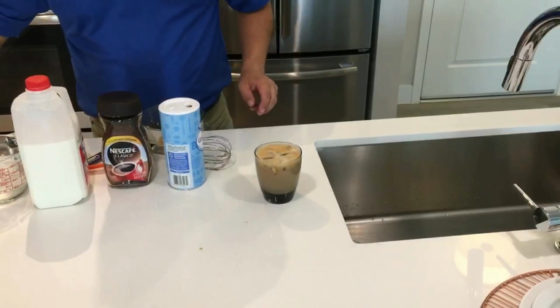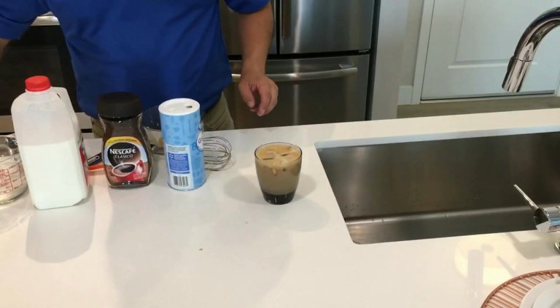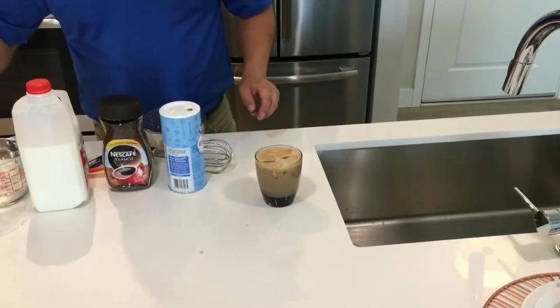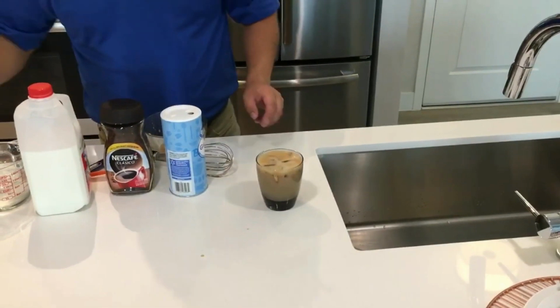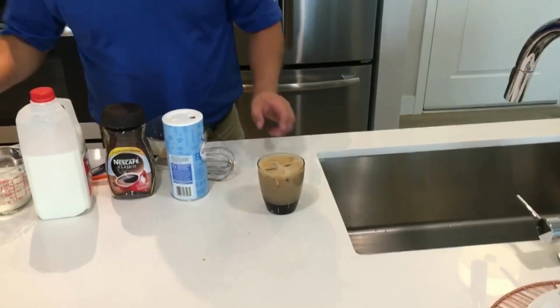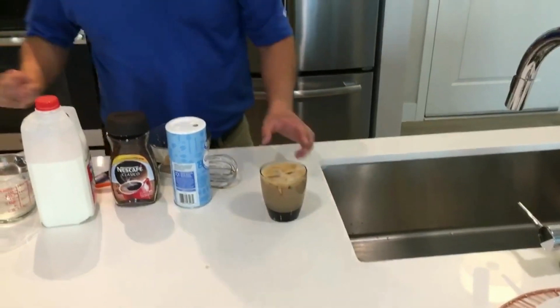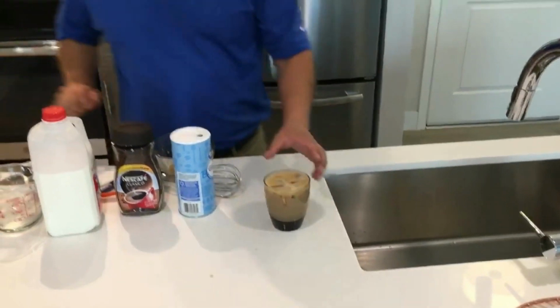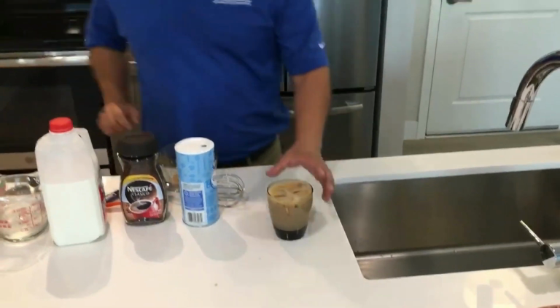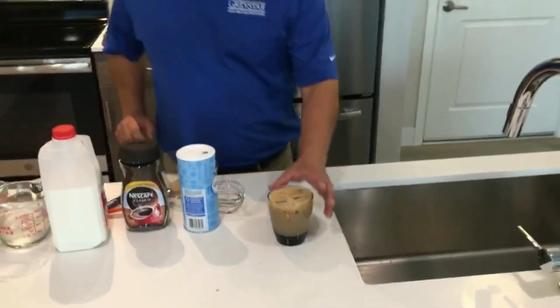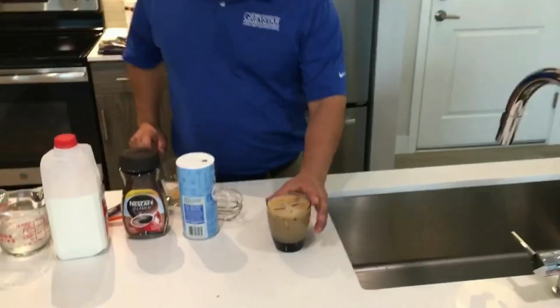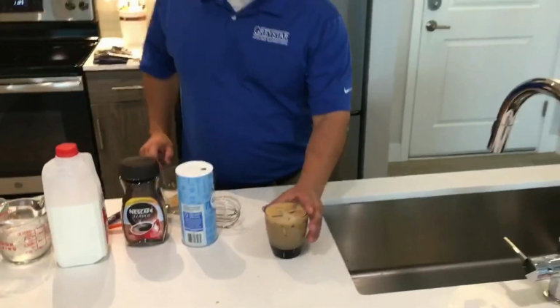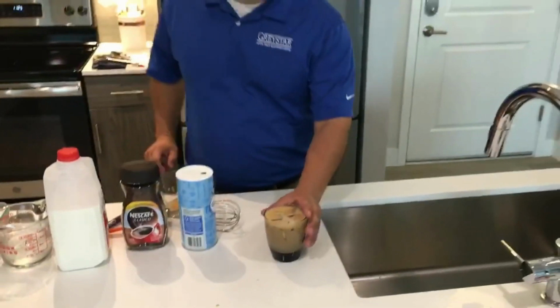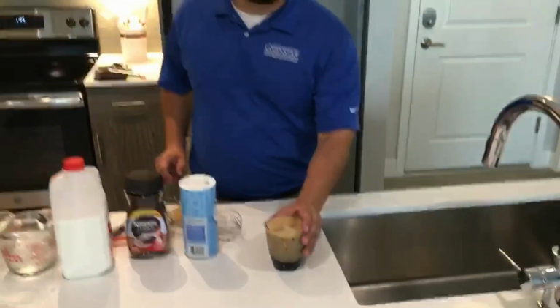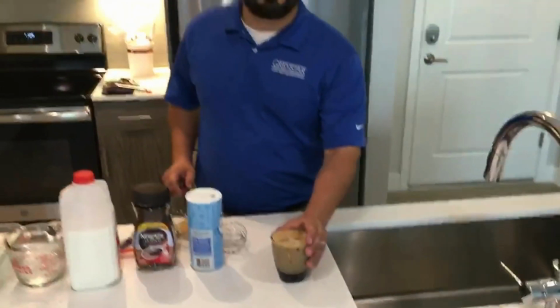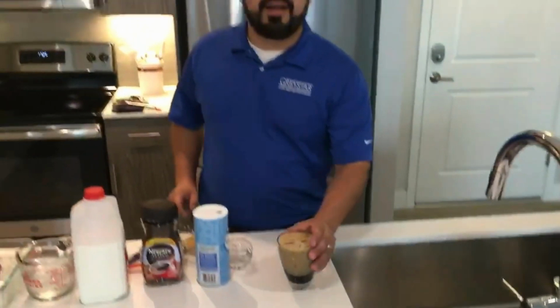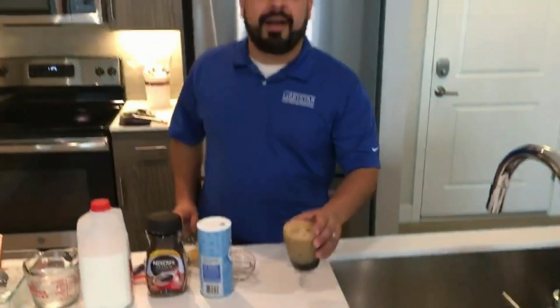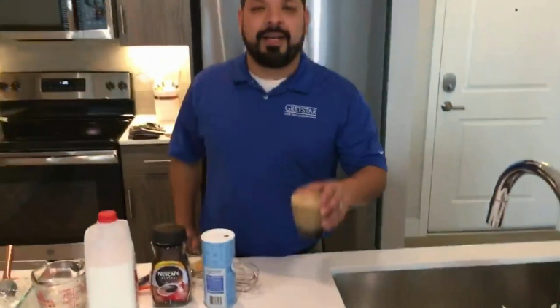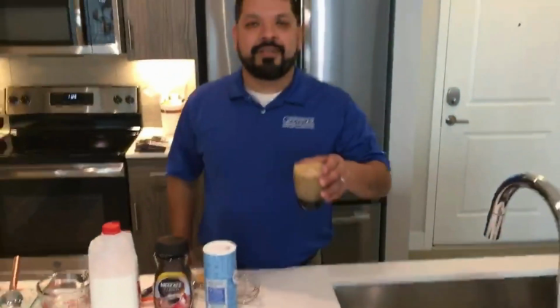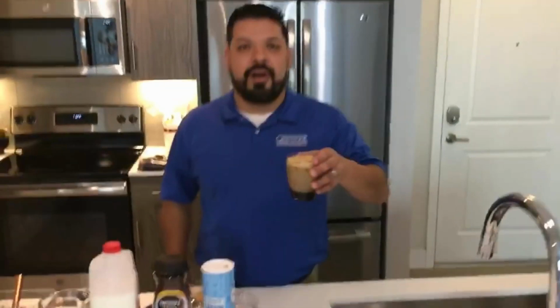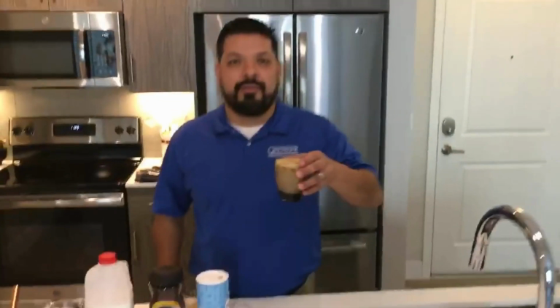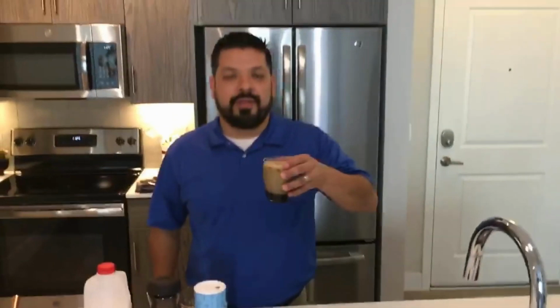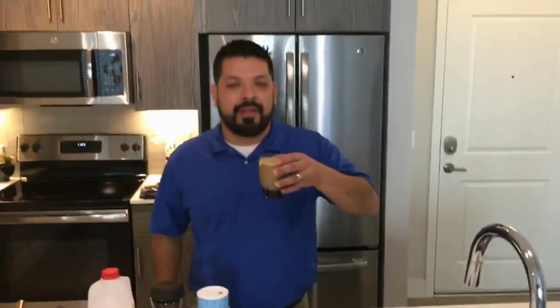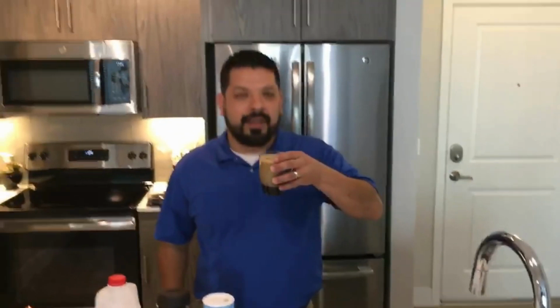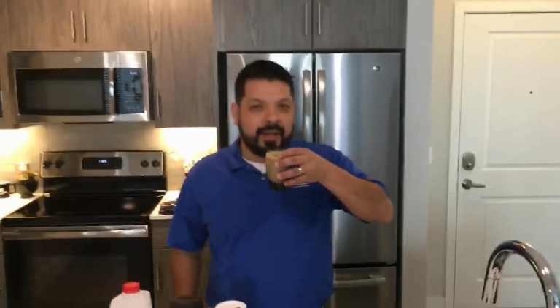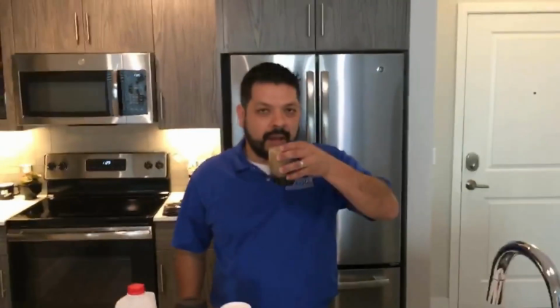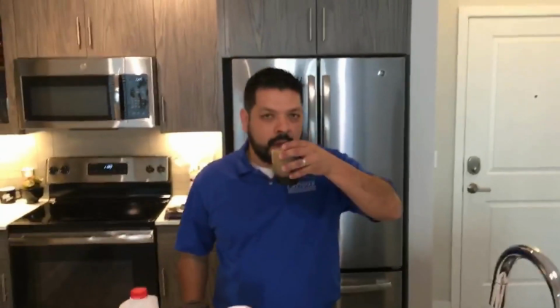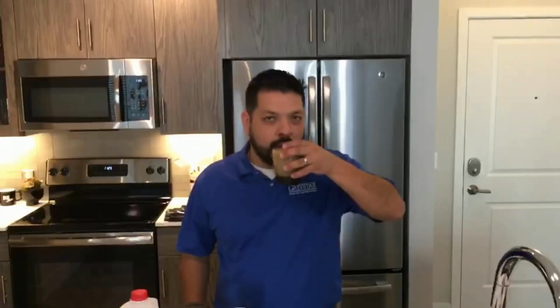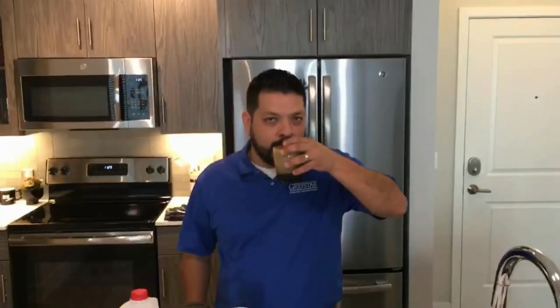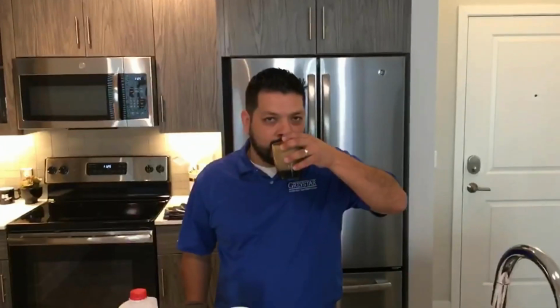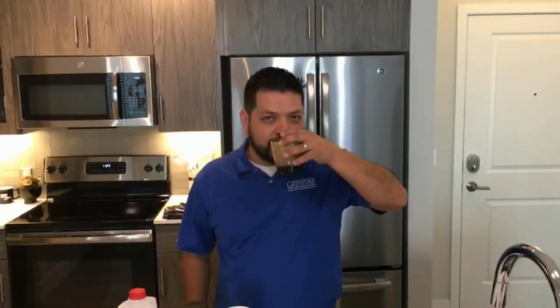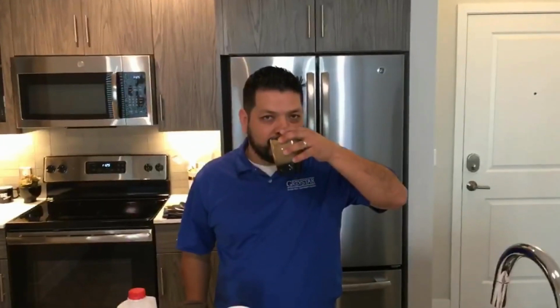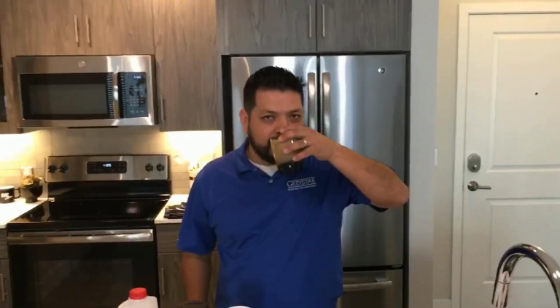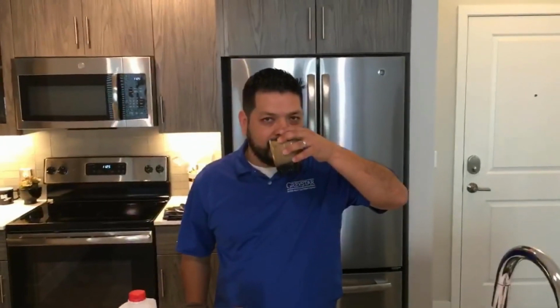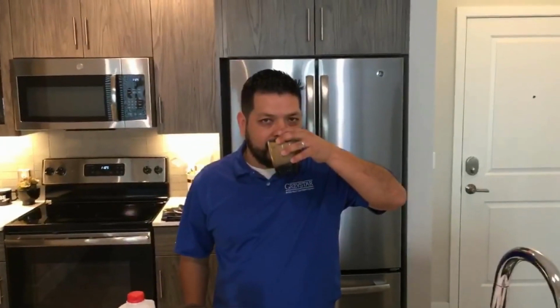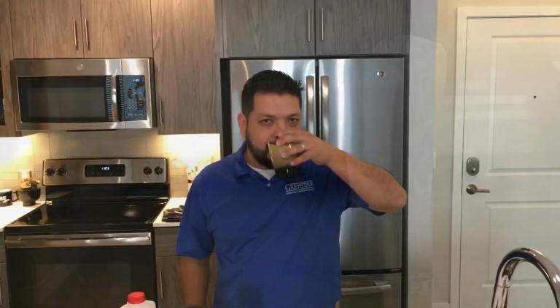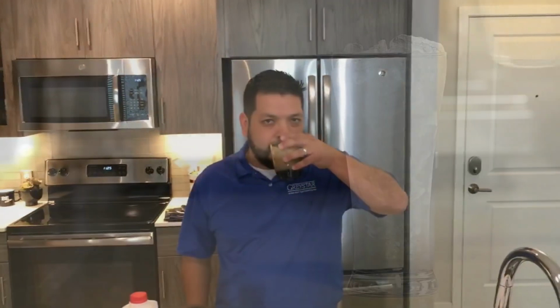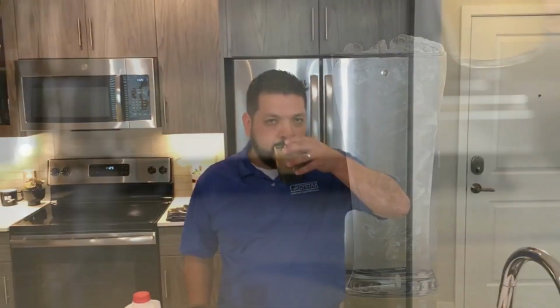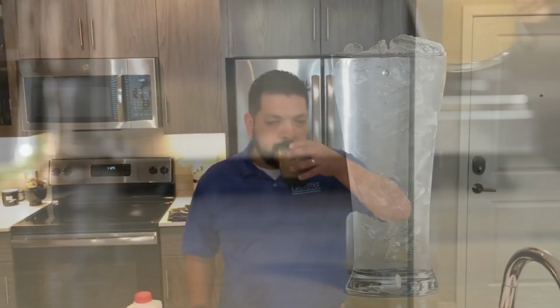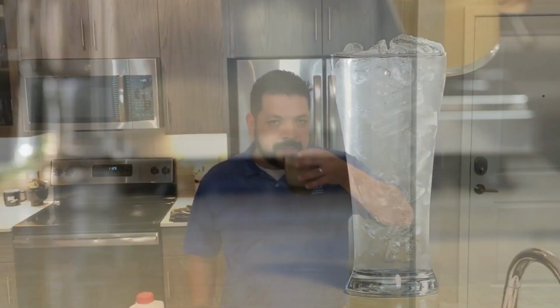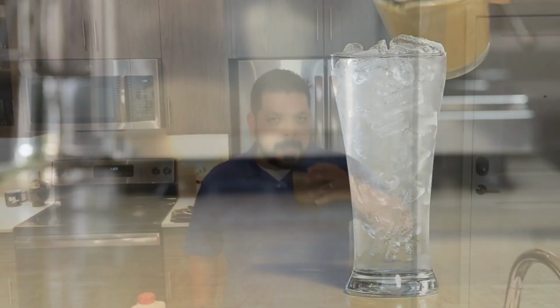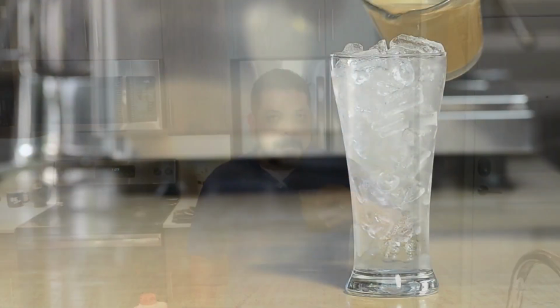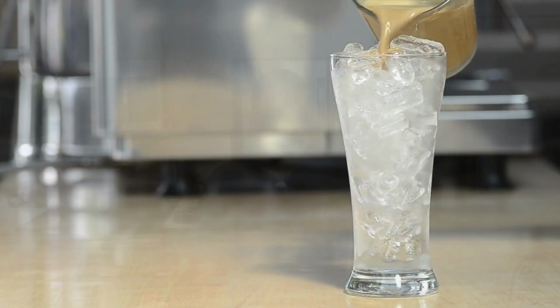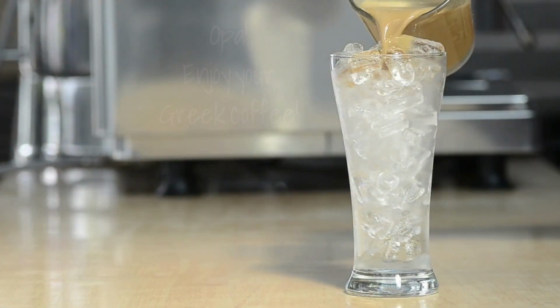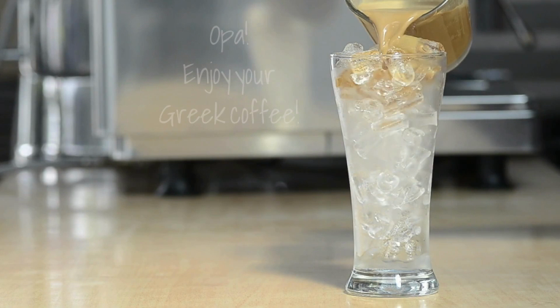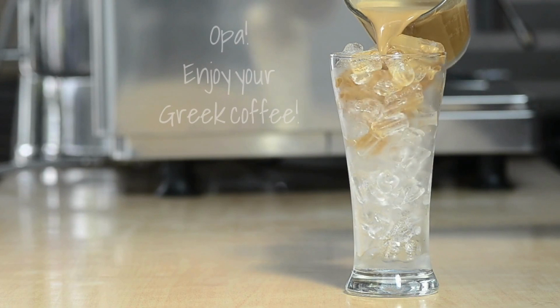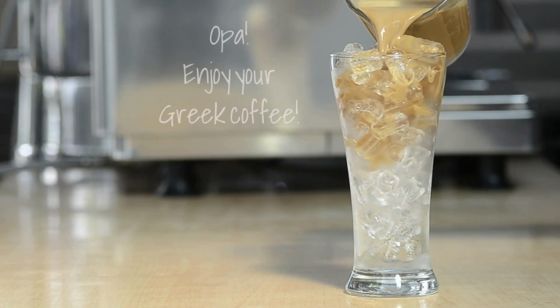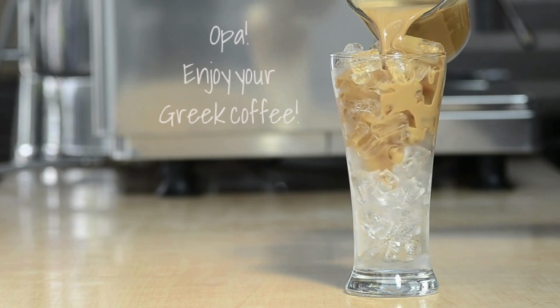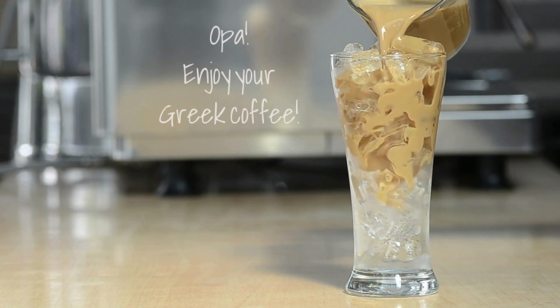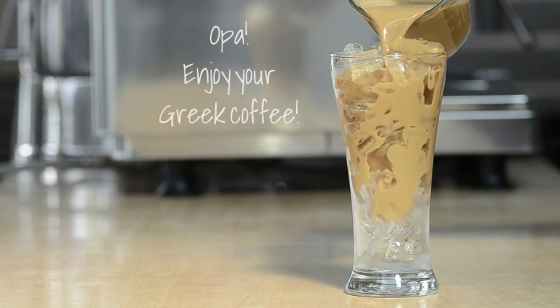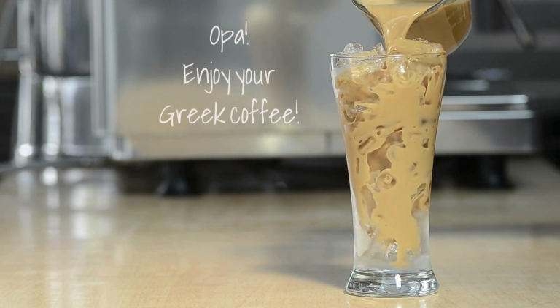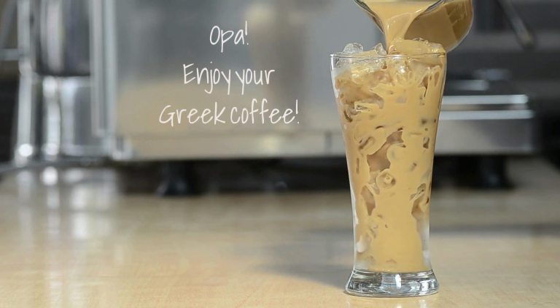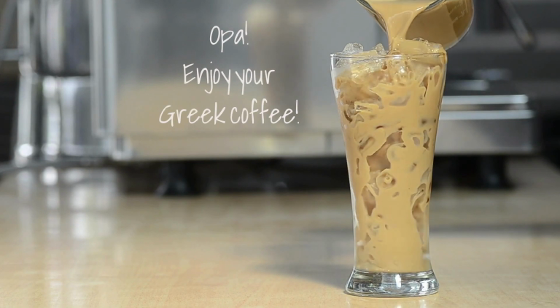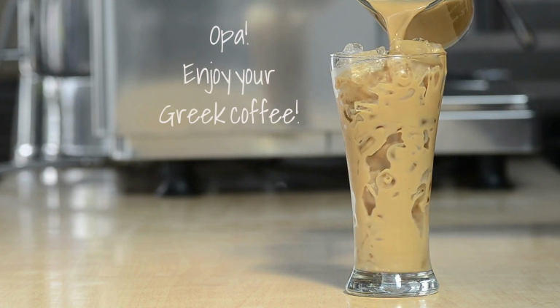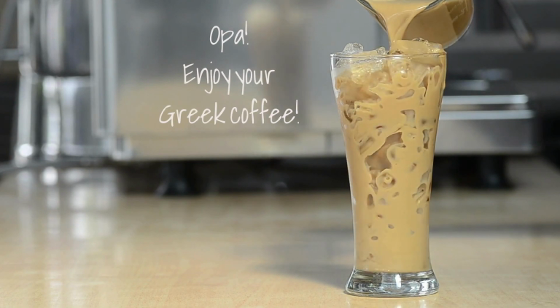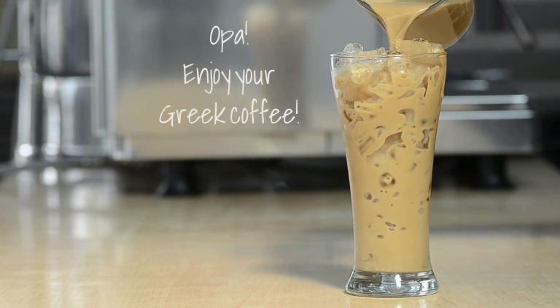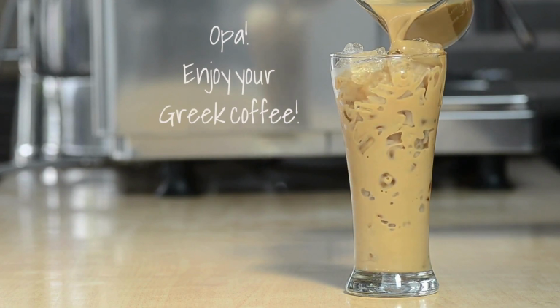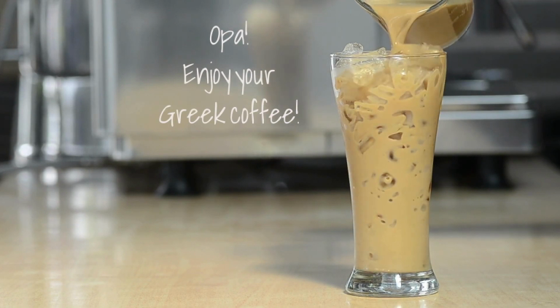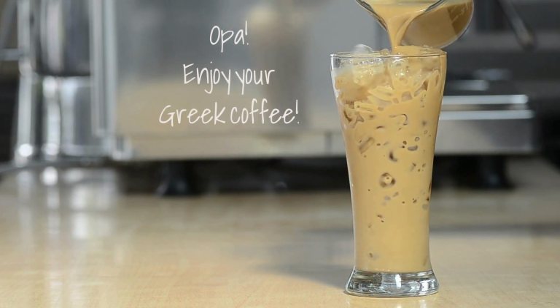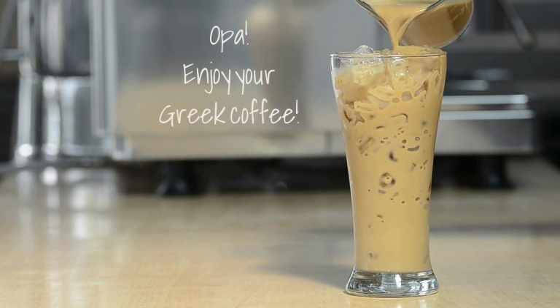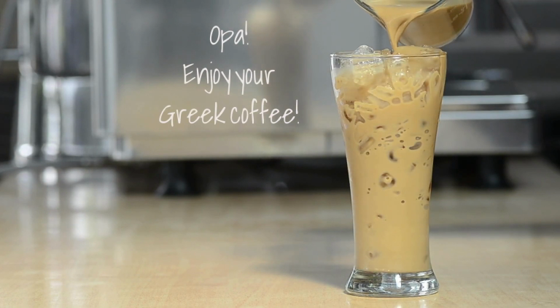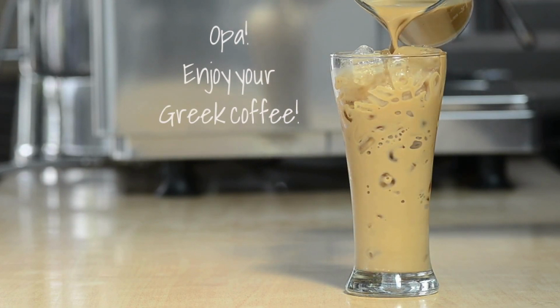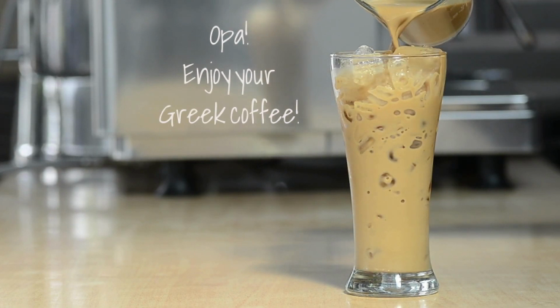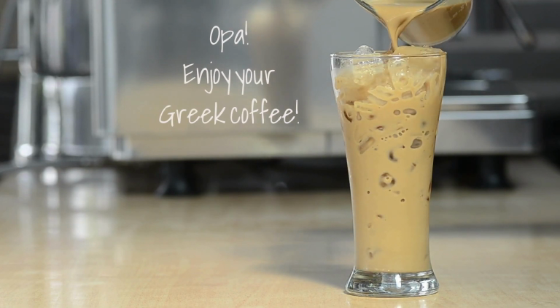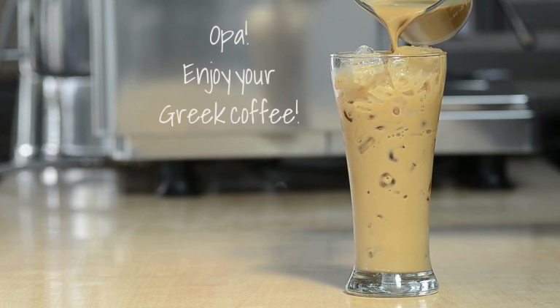And there you go, Greek iced coffee. All right, let's go. Thank you.